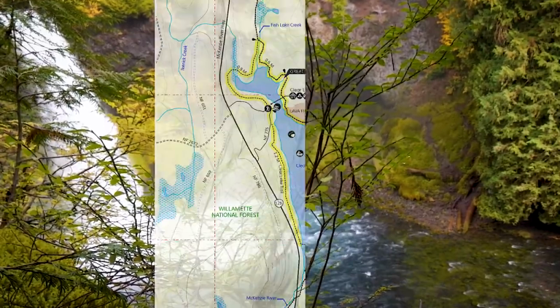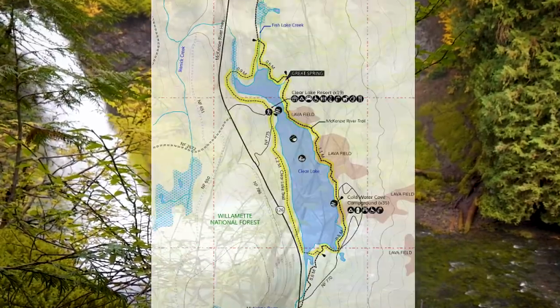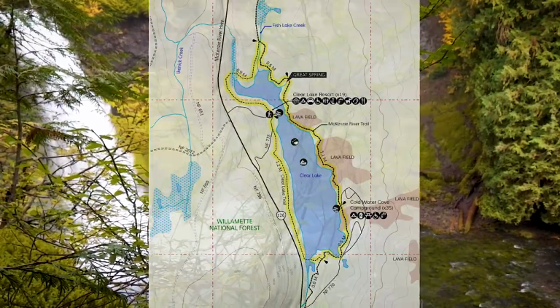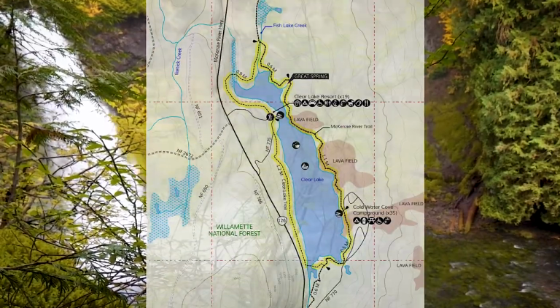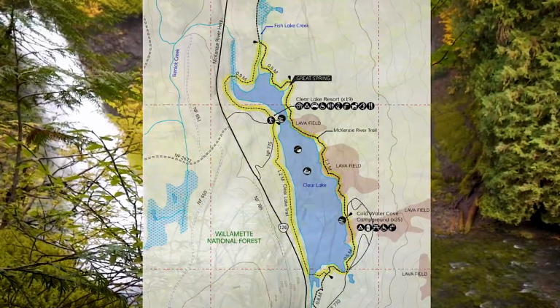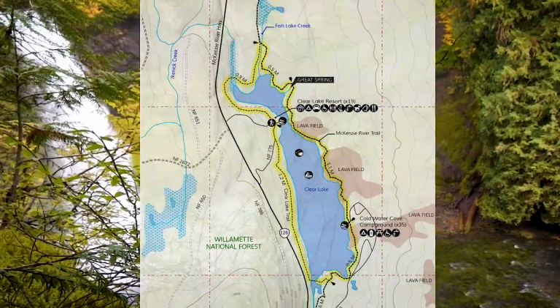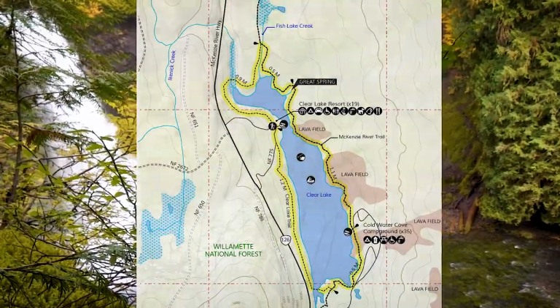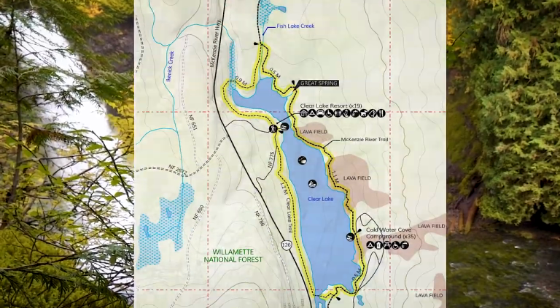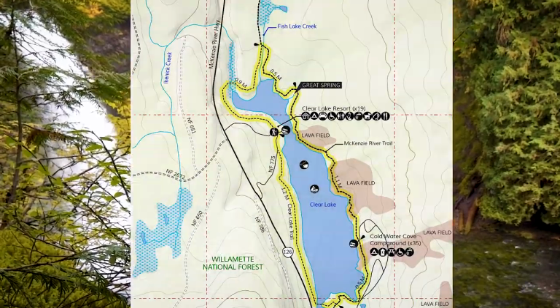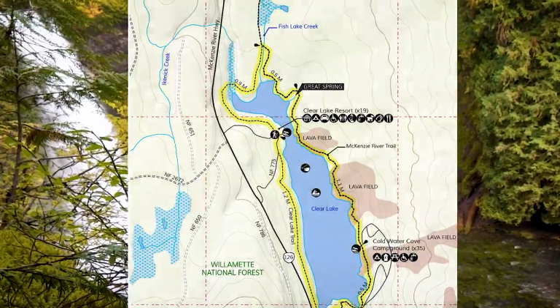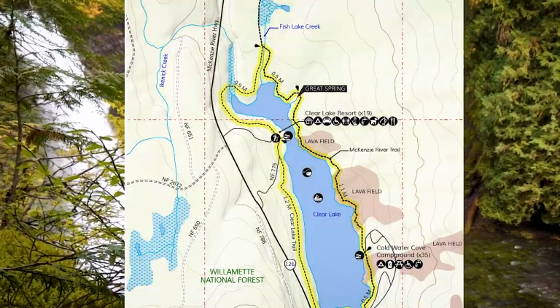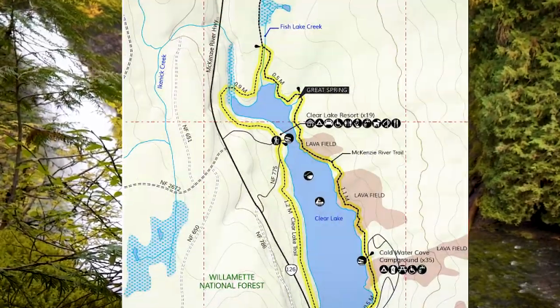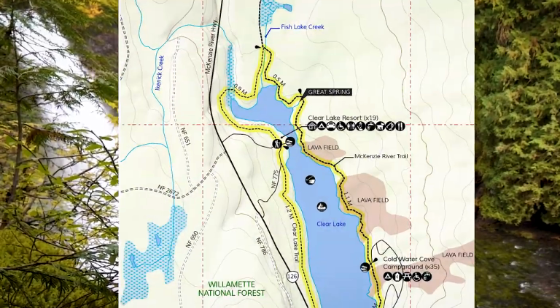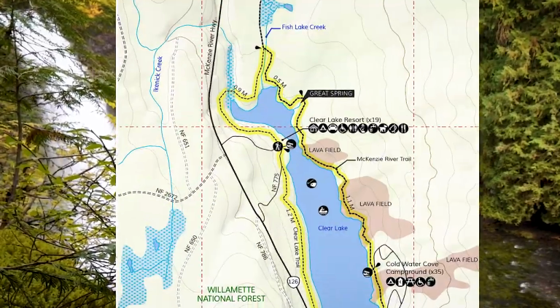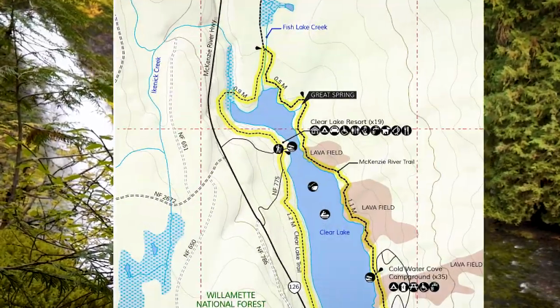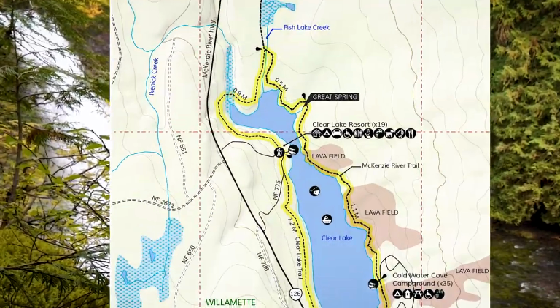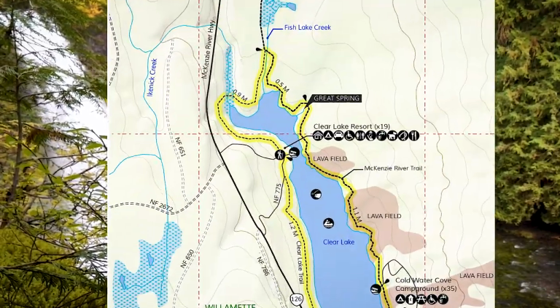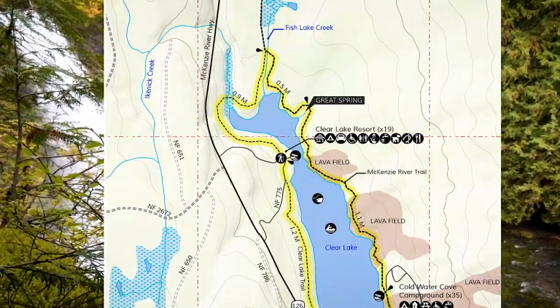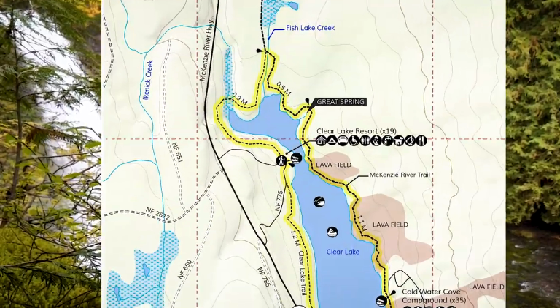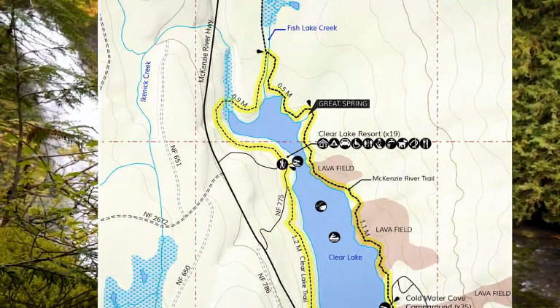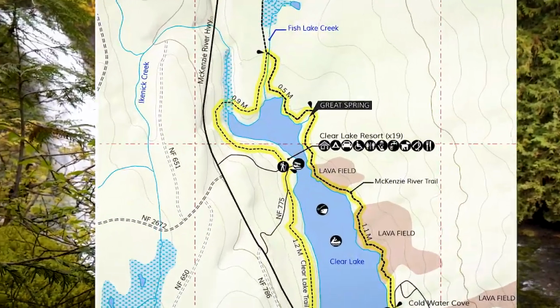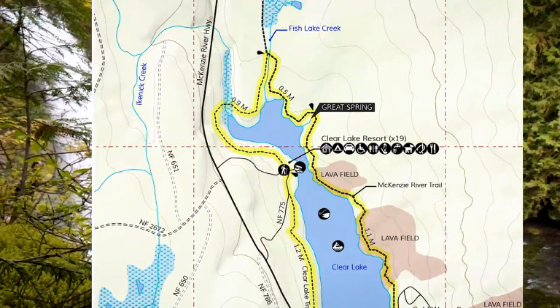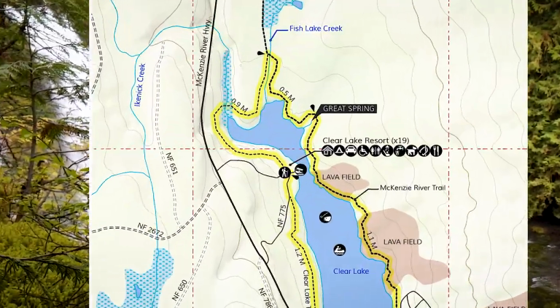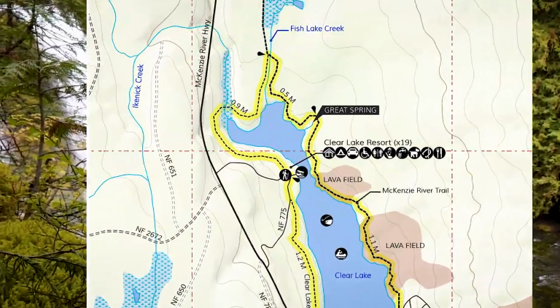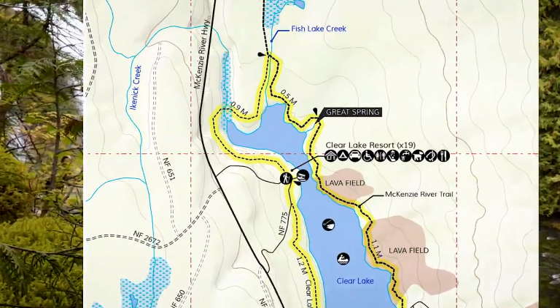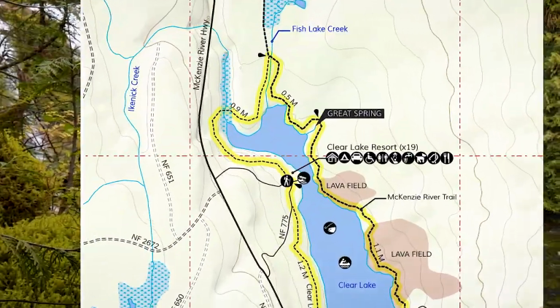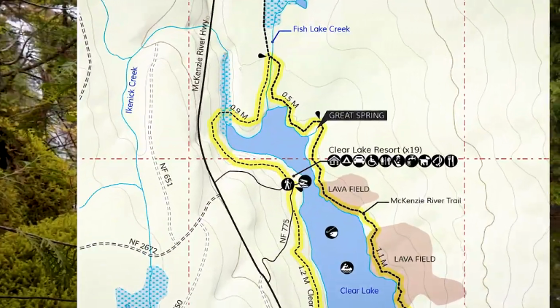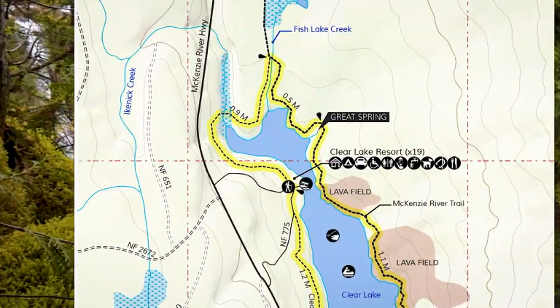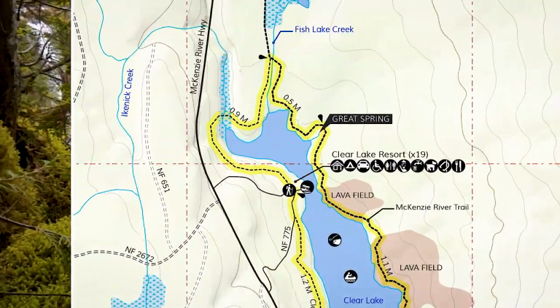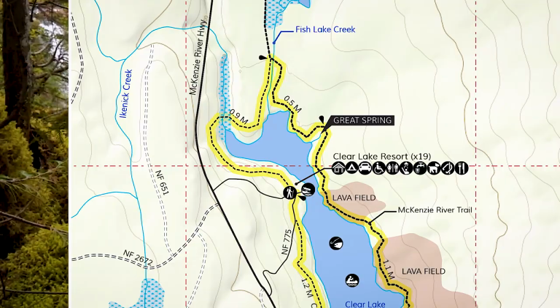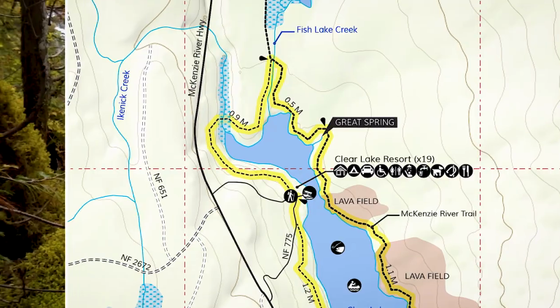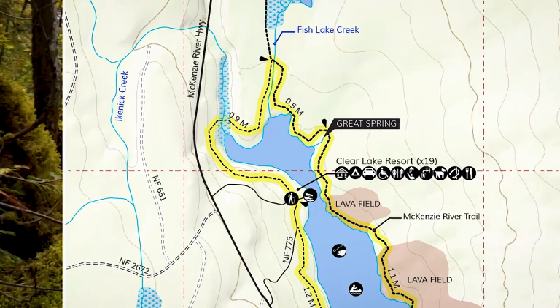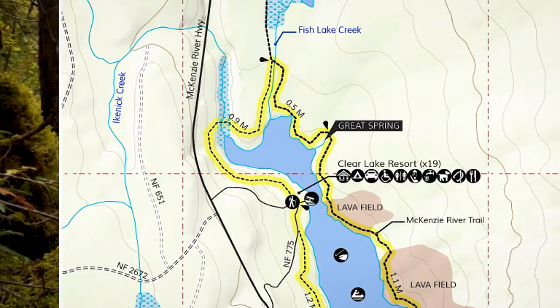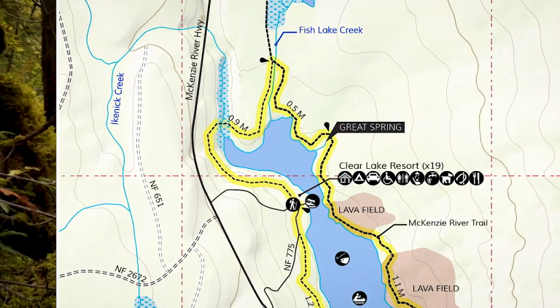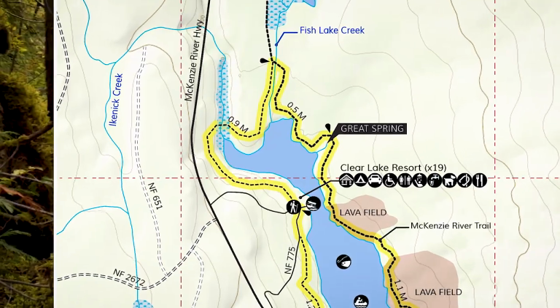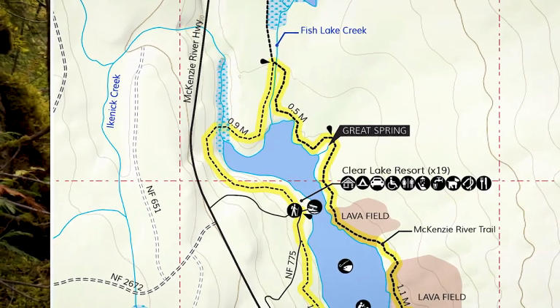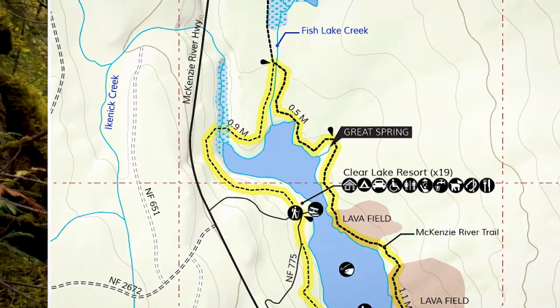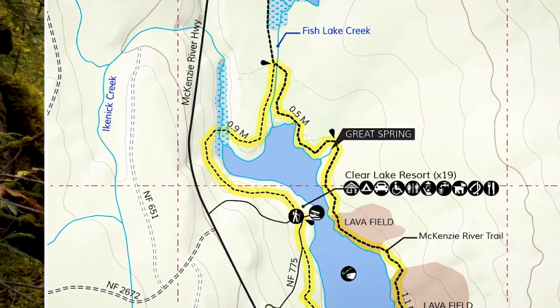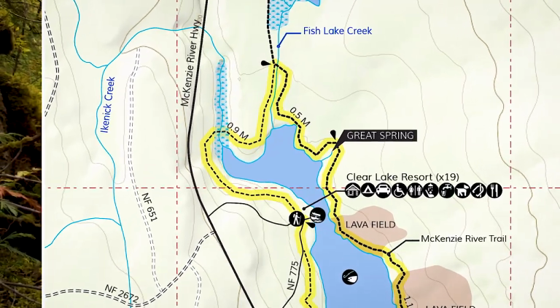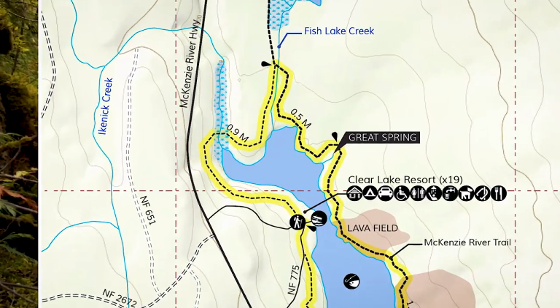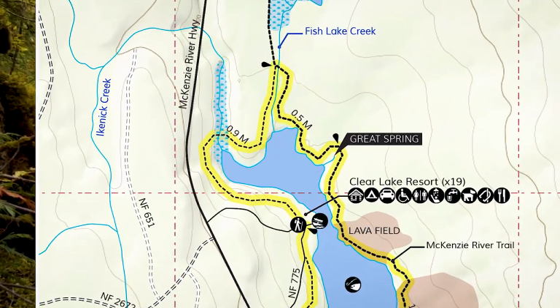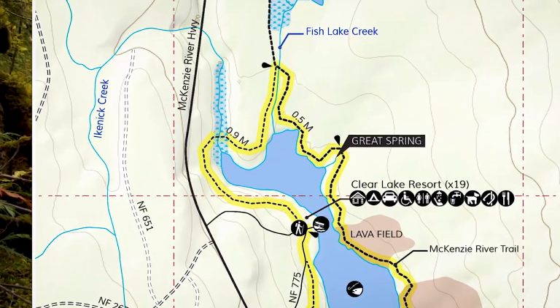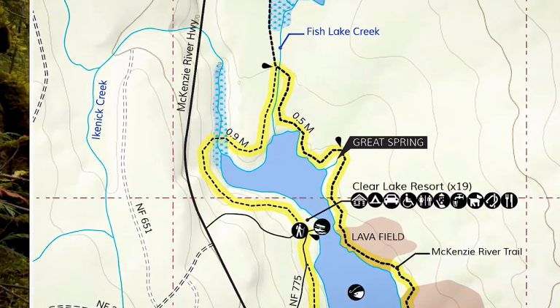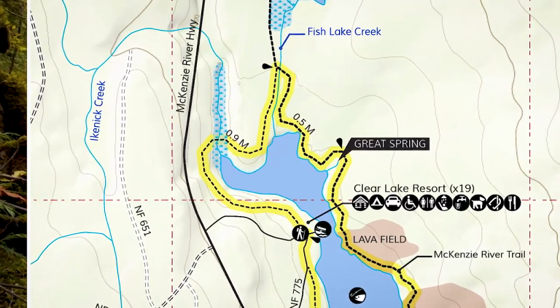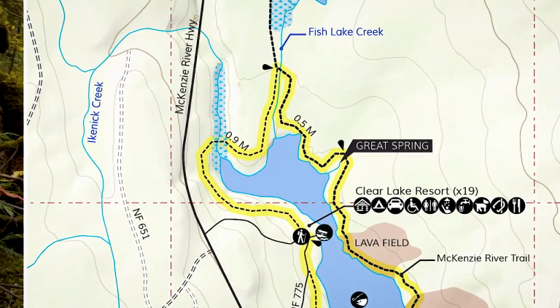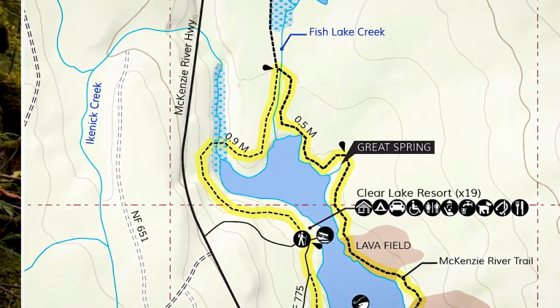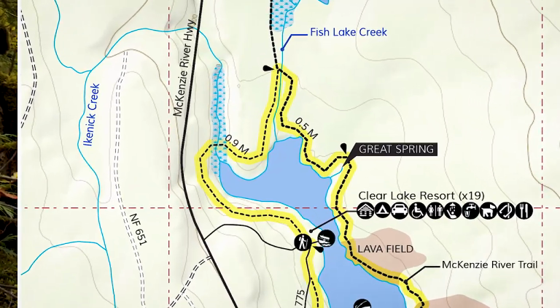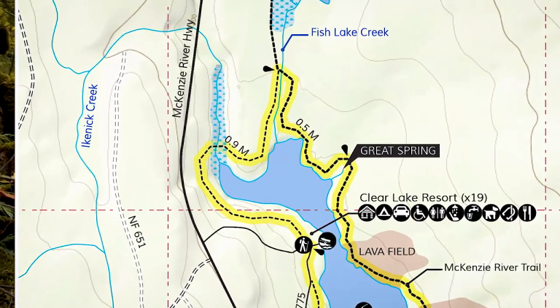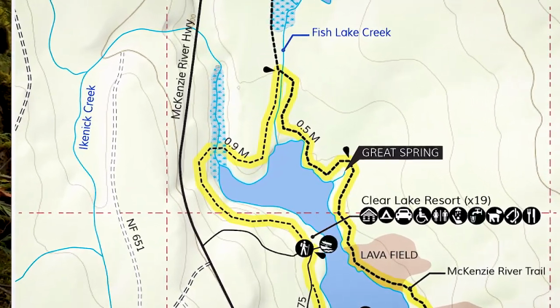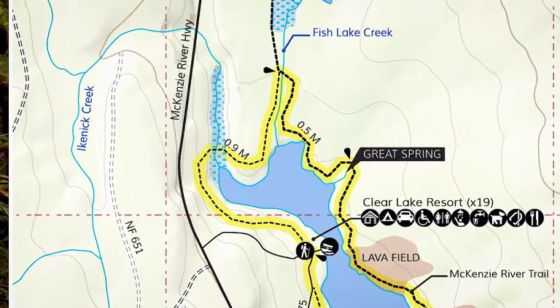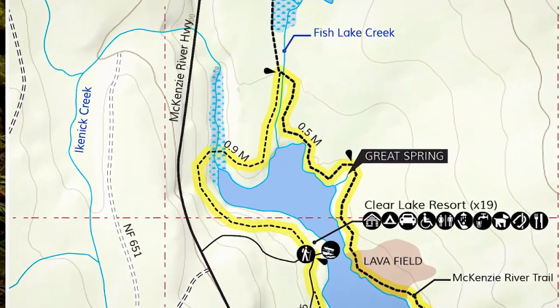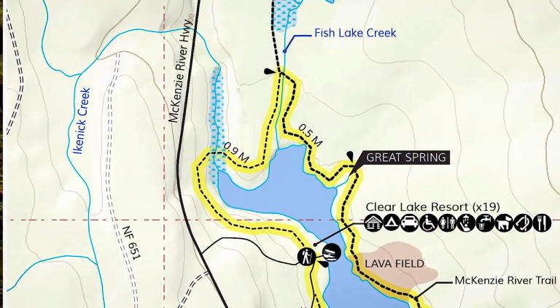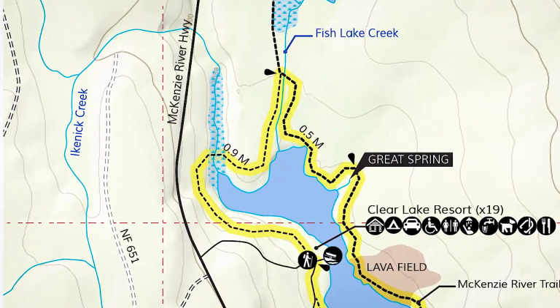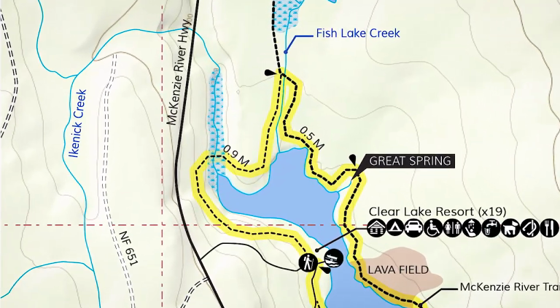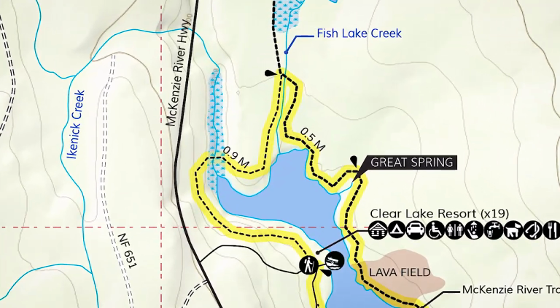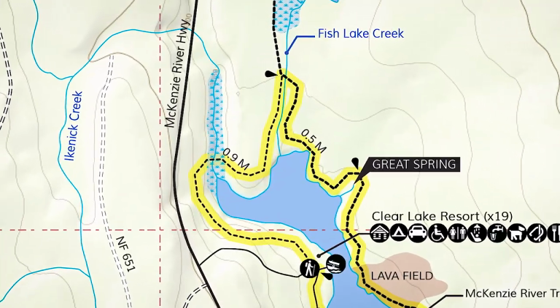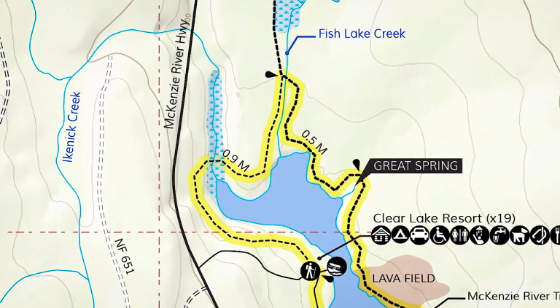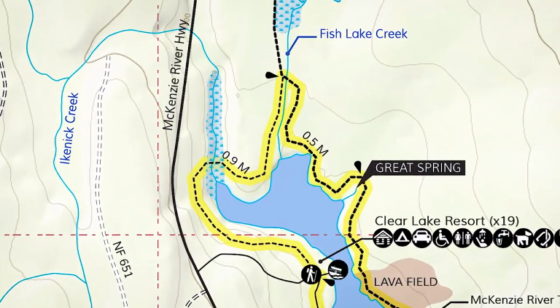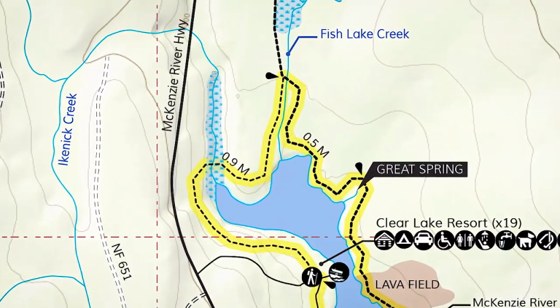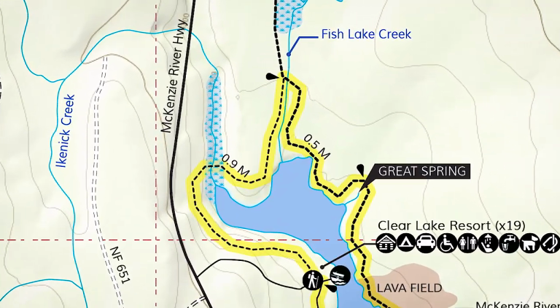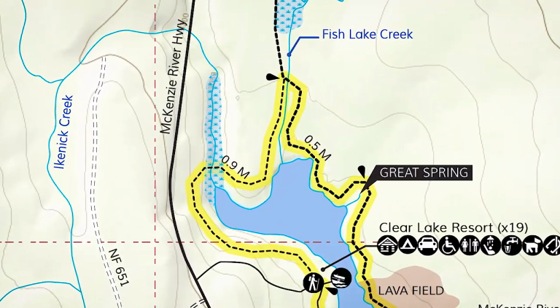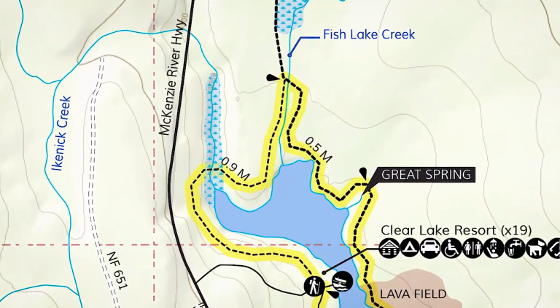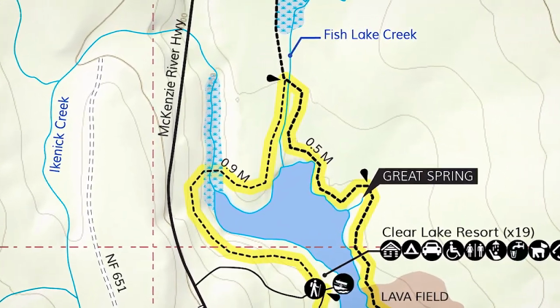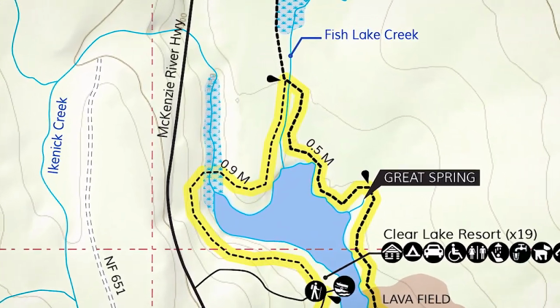Though not the primary water source, feeding into the lake at the north are two creeks: Ikenick and Fish Lake Creek.